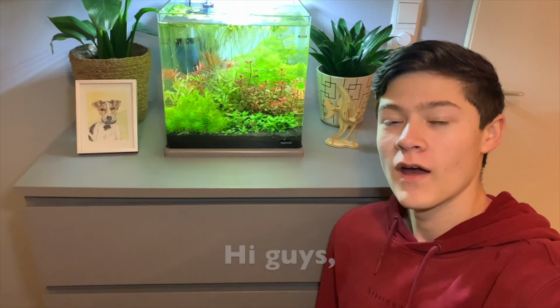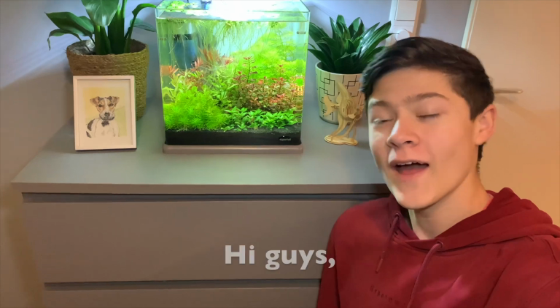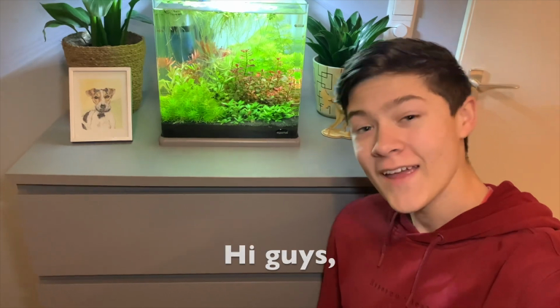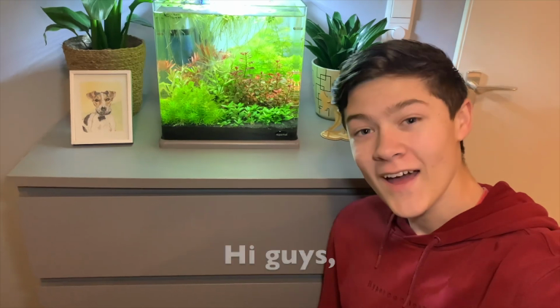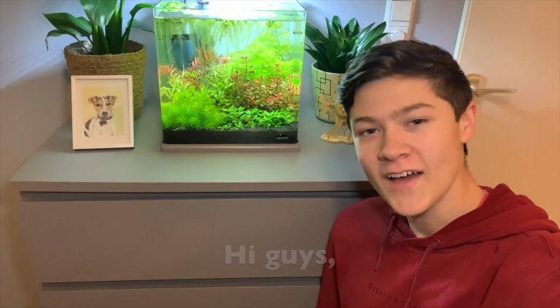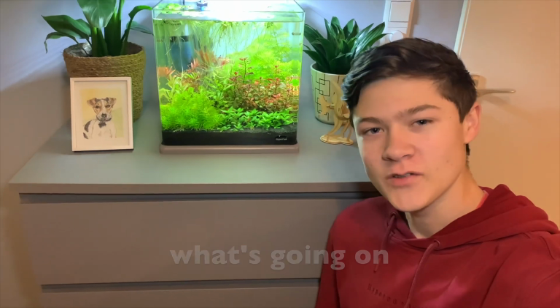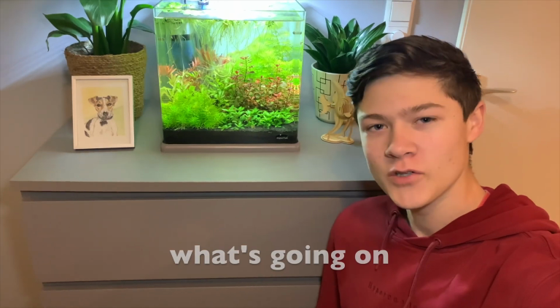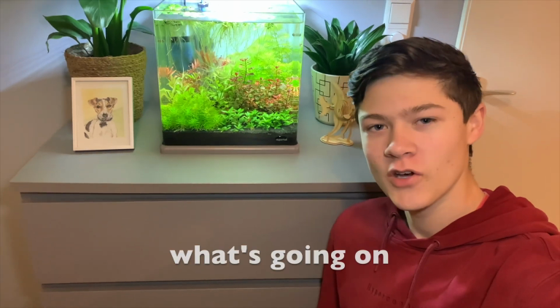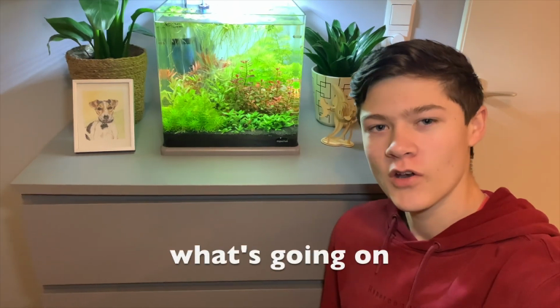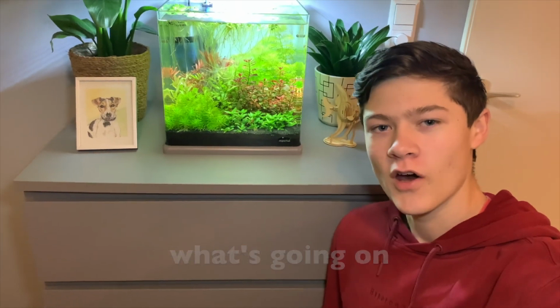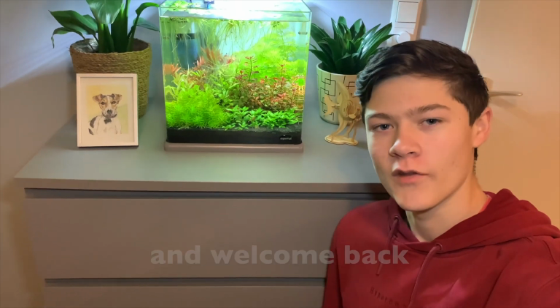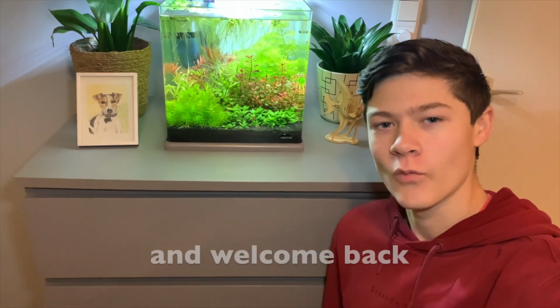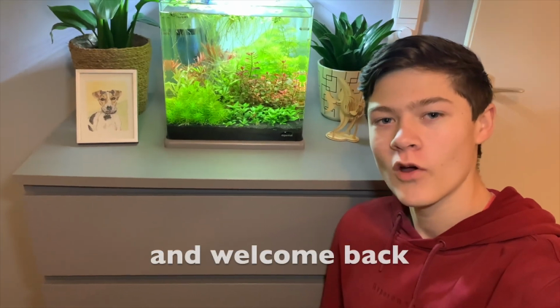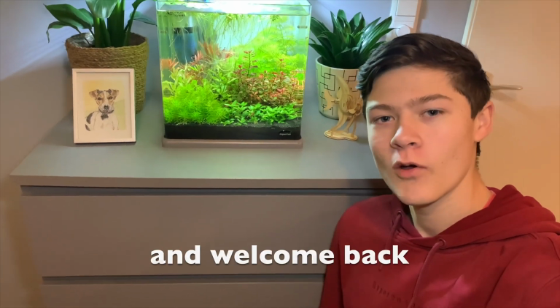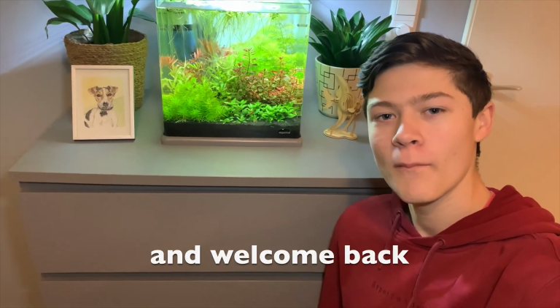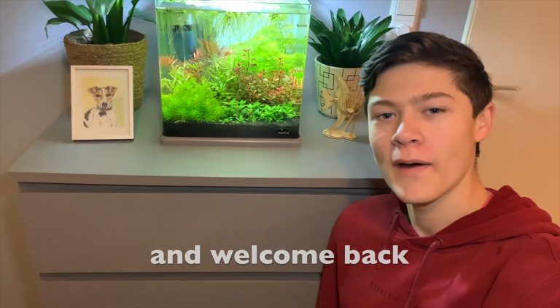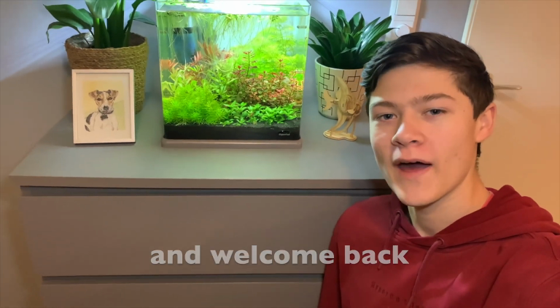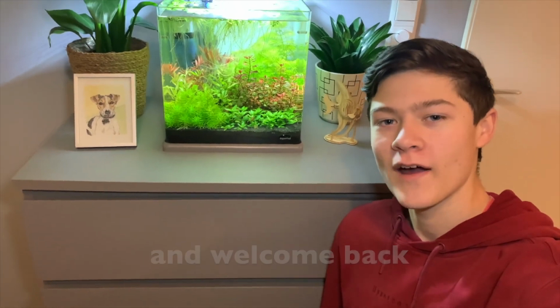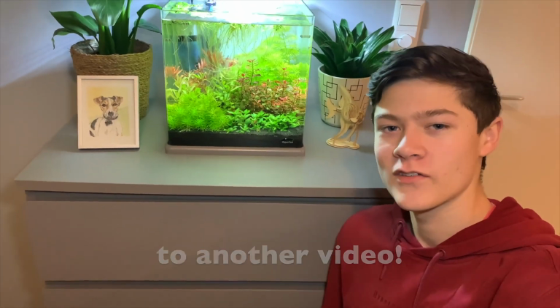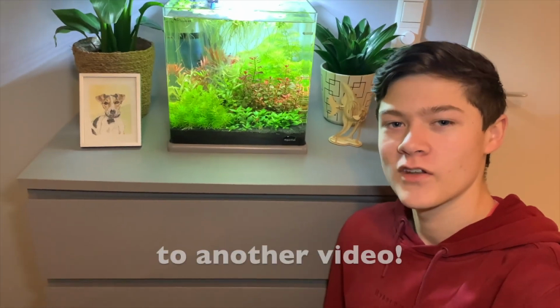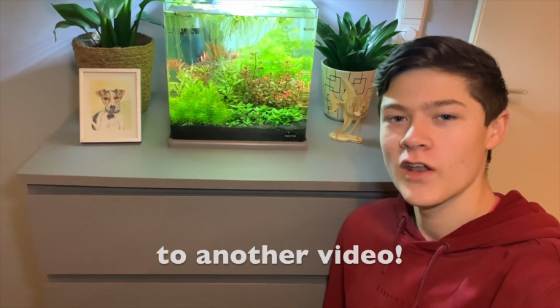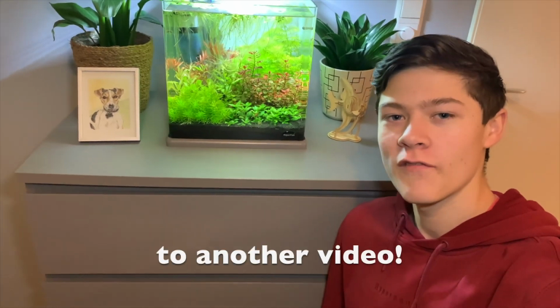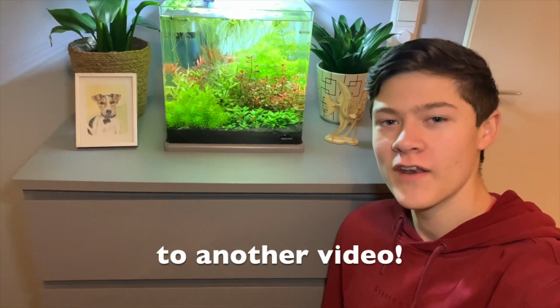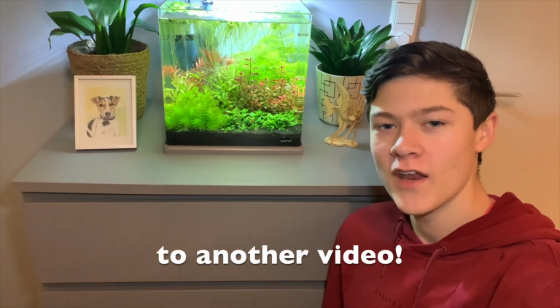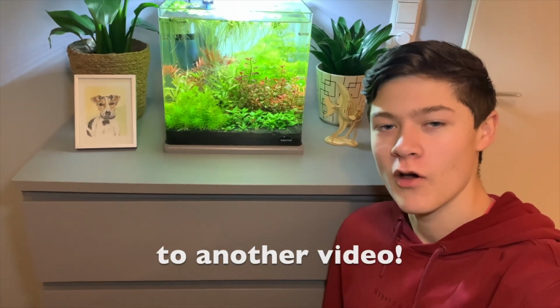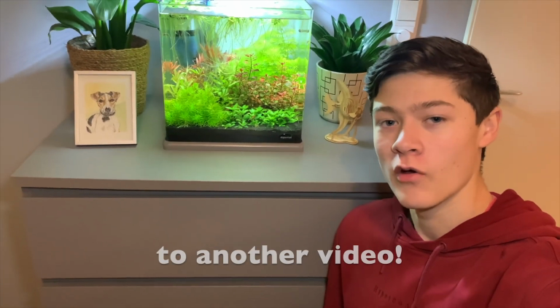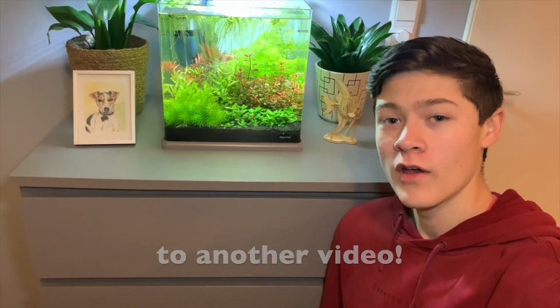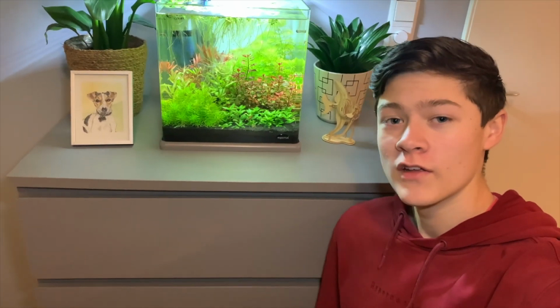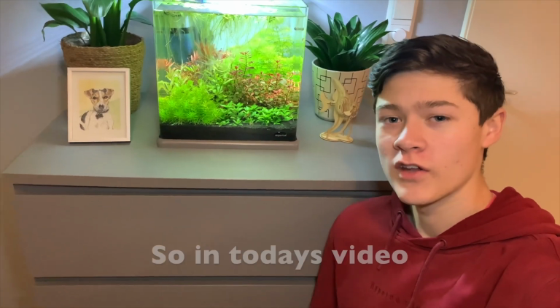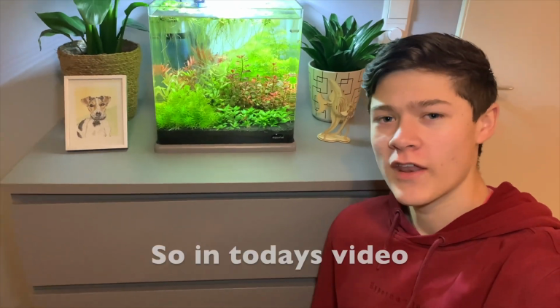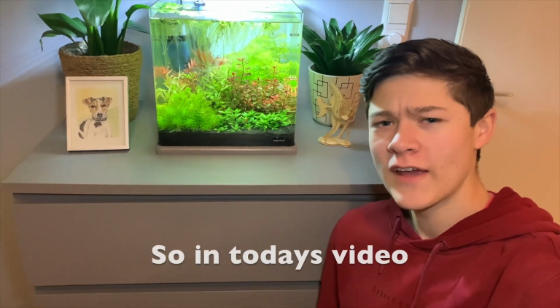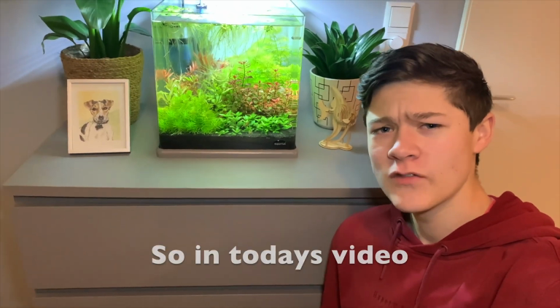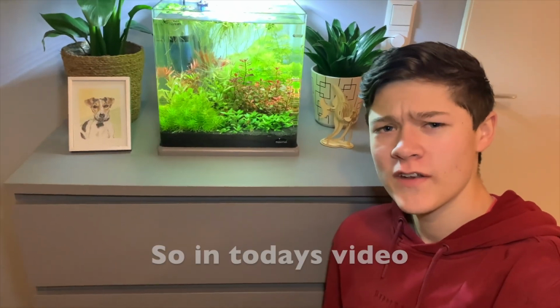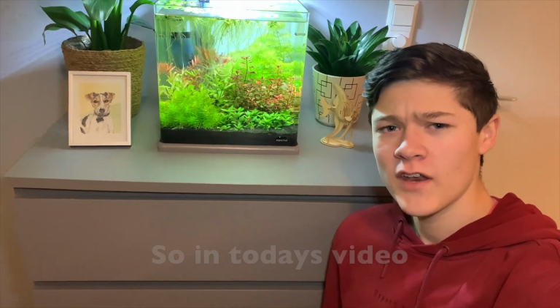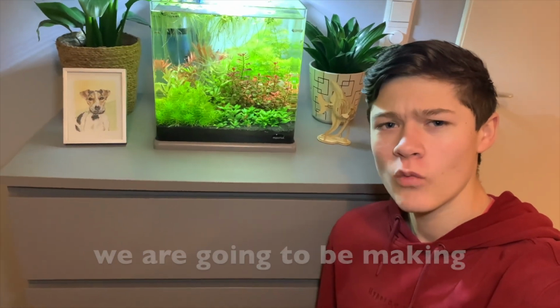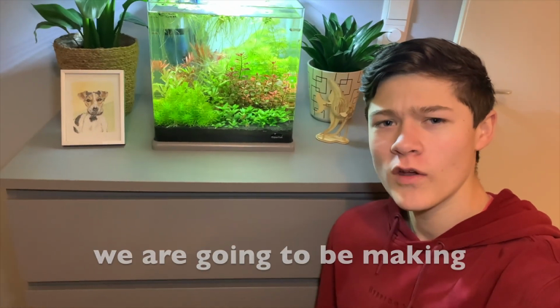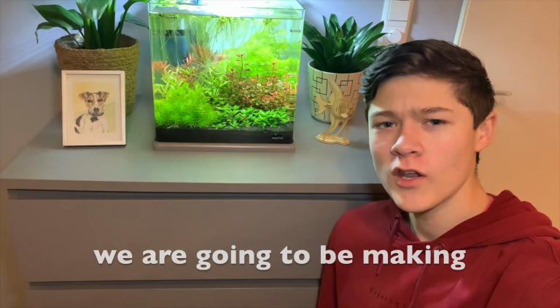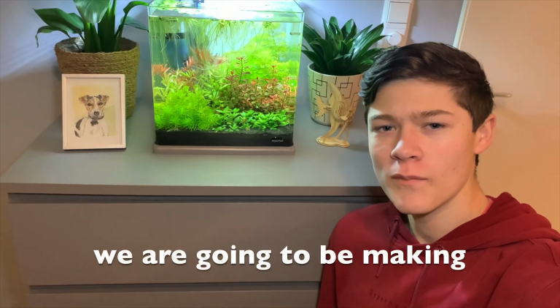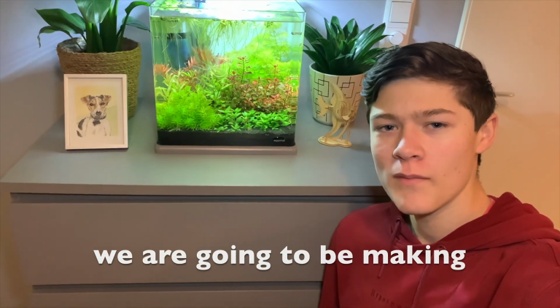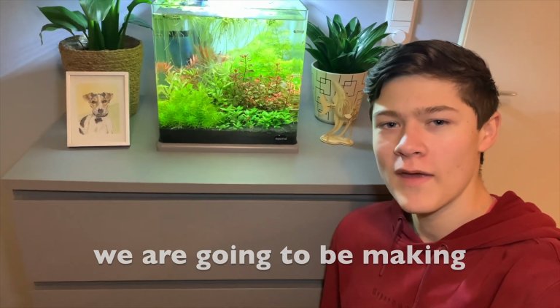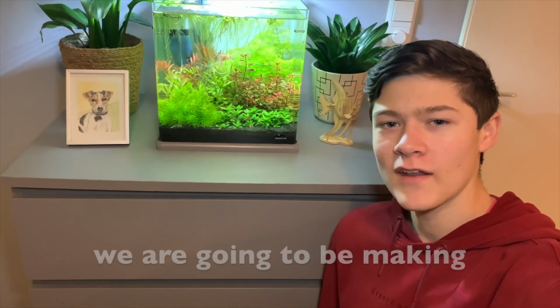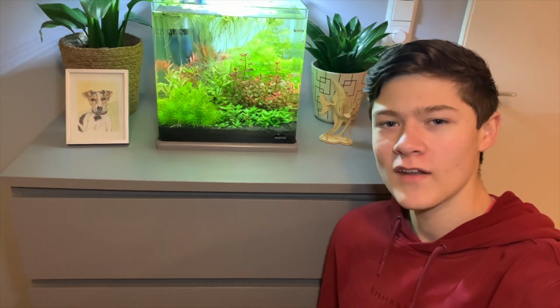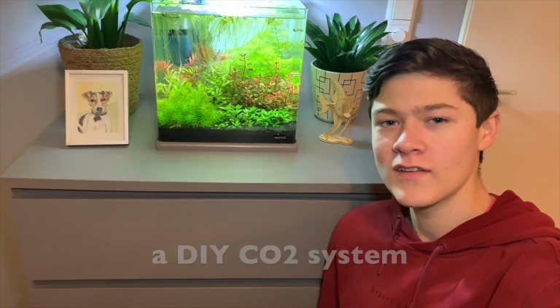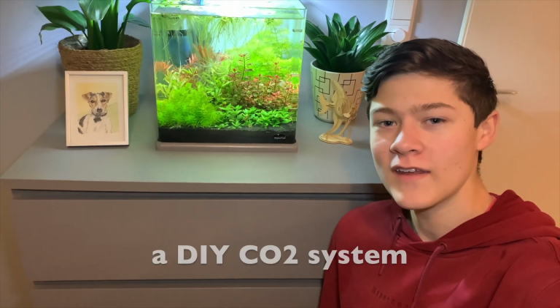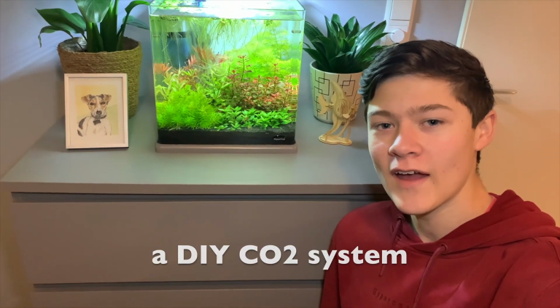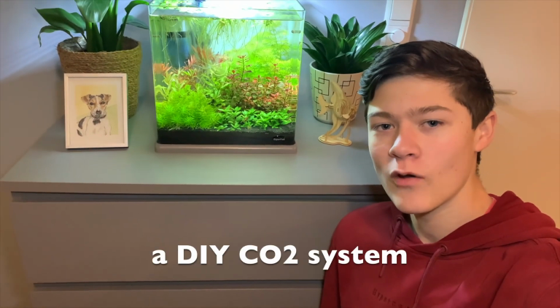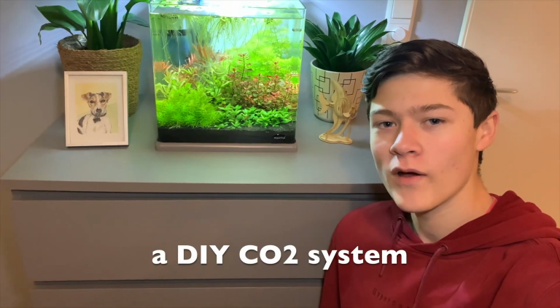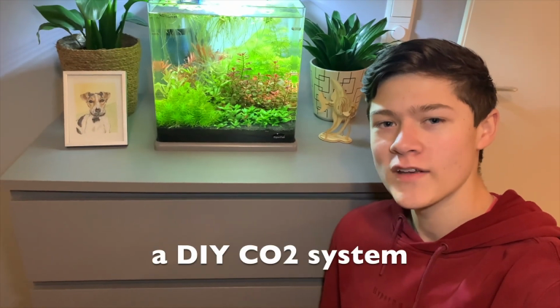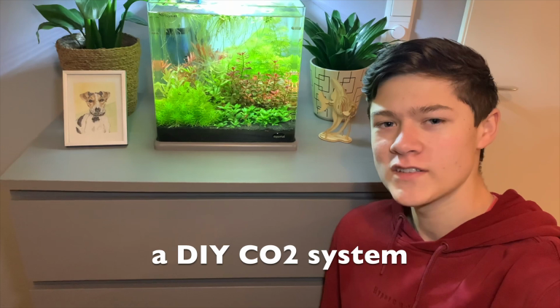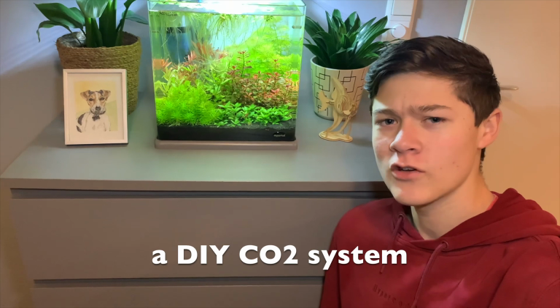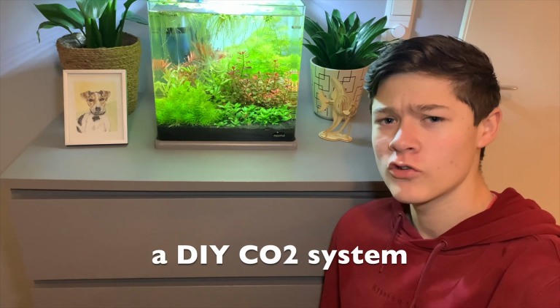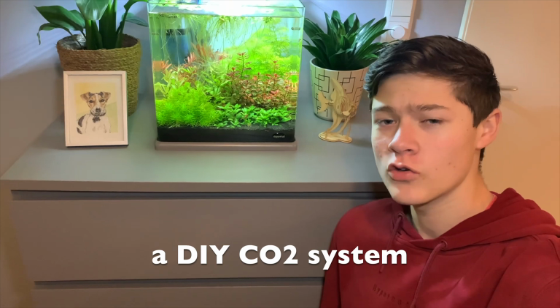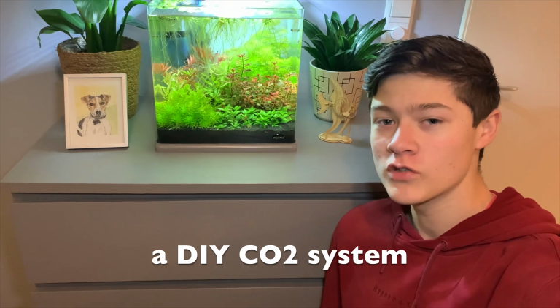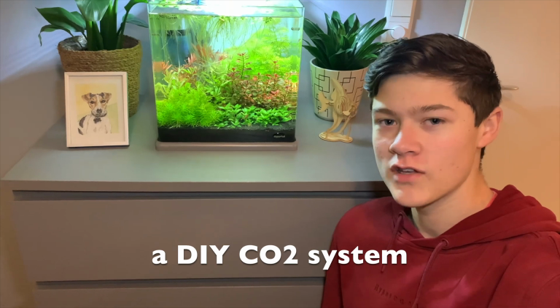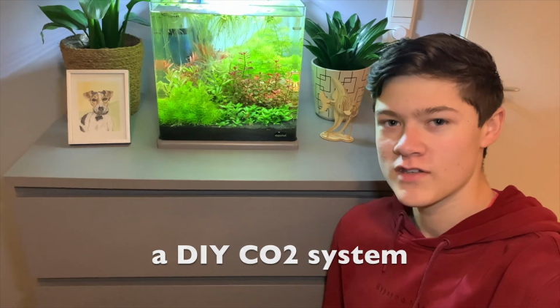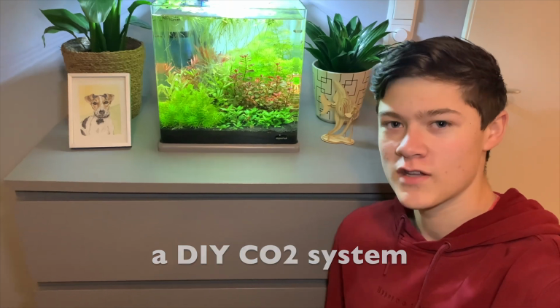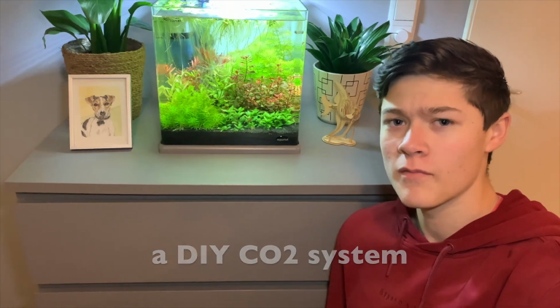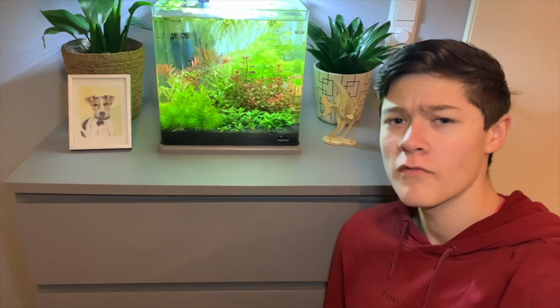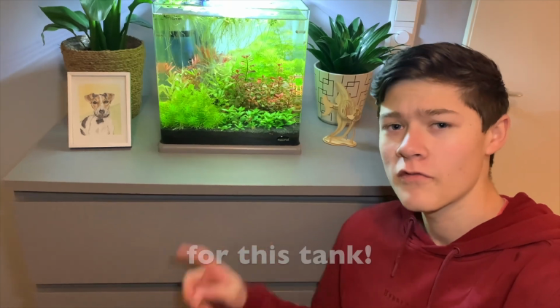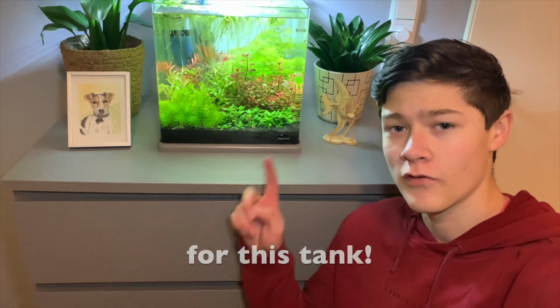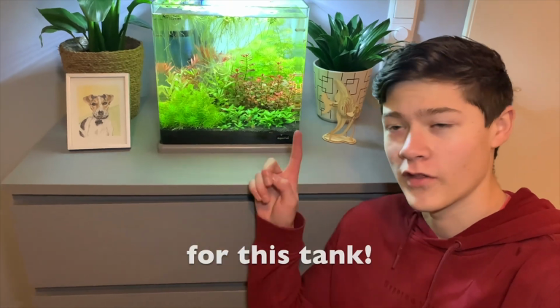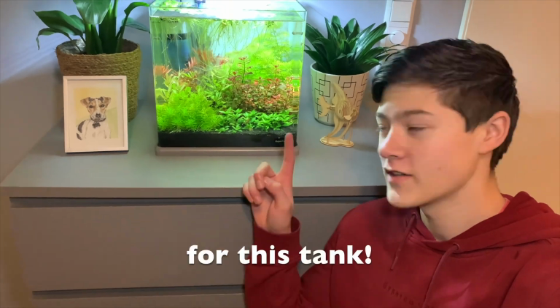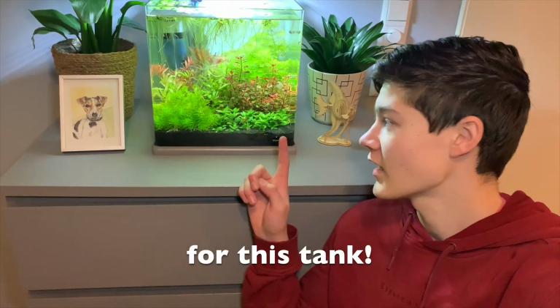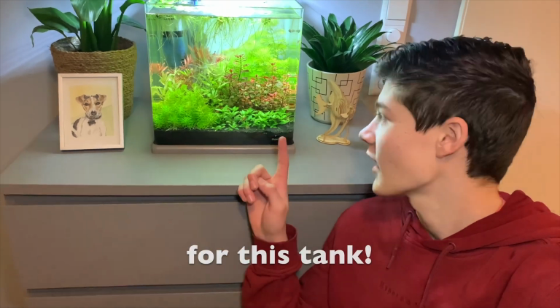Hi guys, what's going on? Welcome back to another video. So today's video, we're going to be making a DIY CO2 system for this tank.